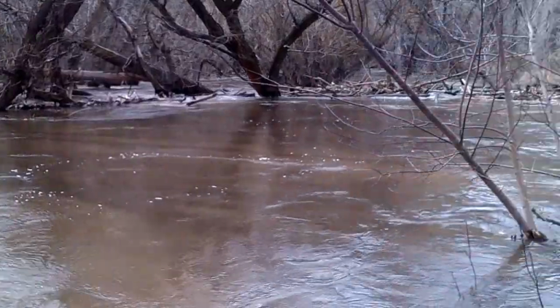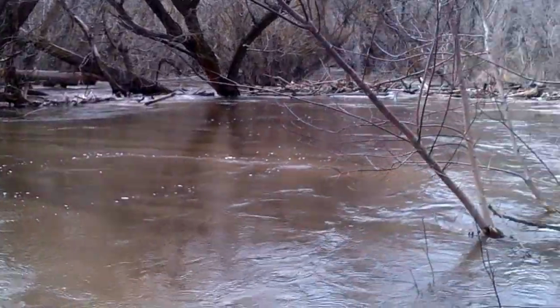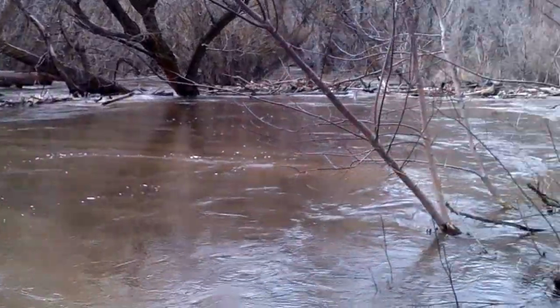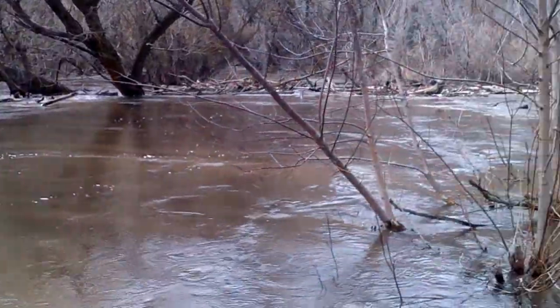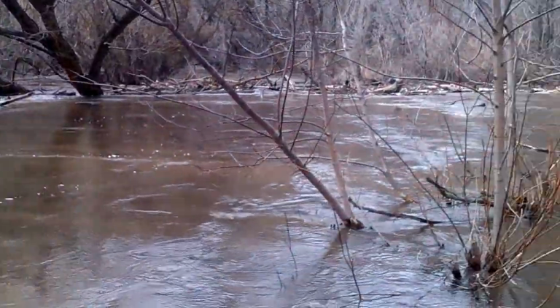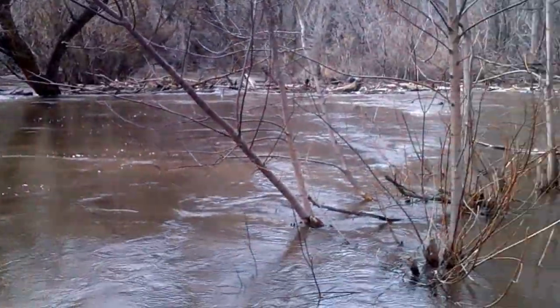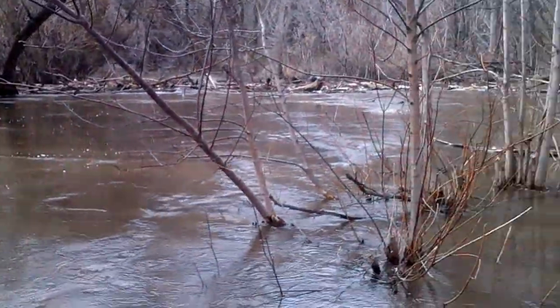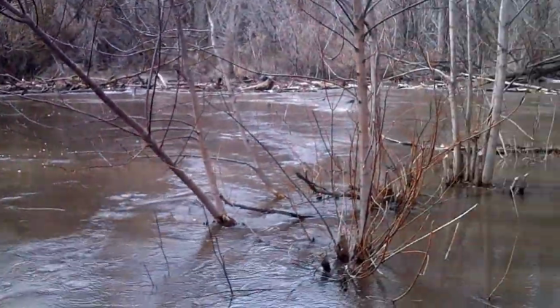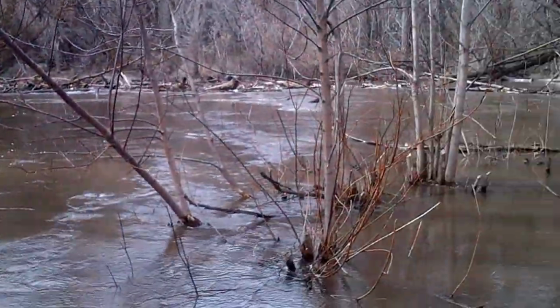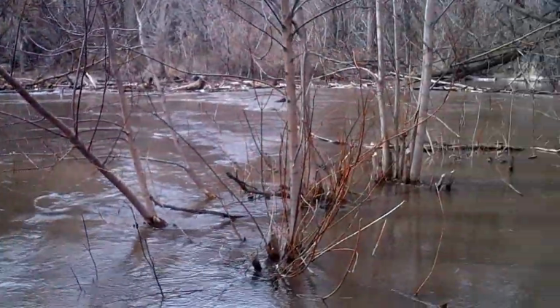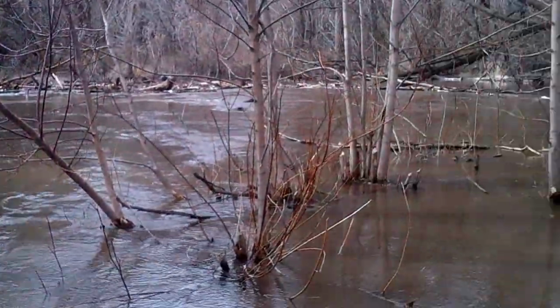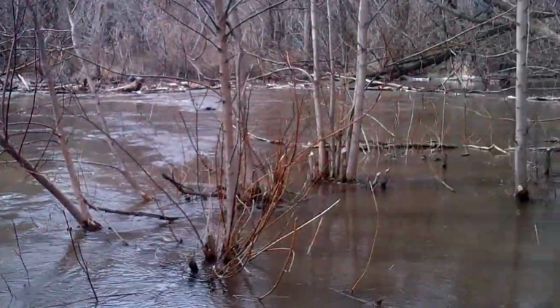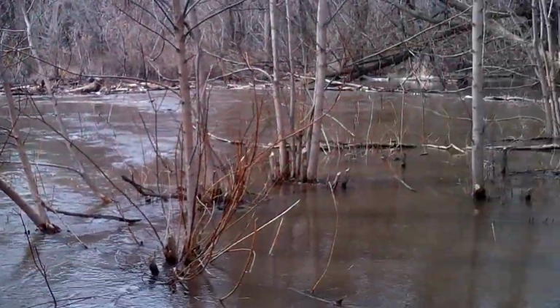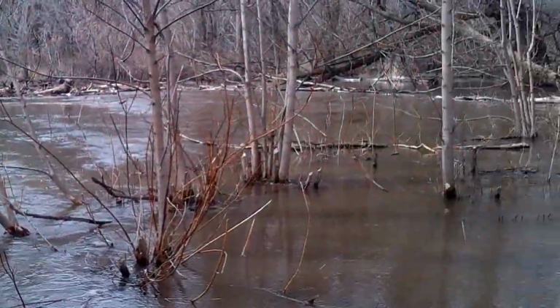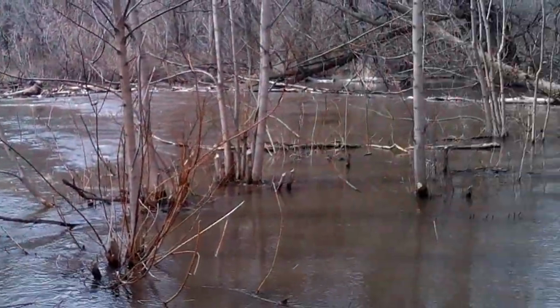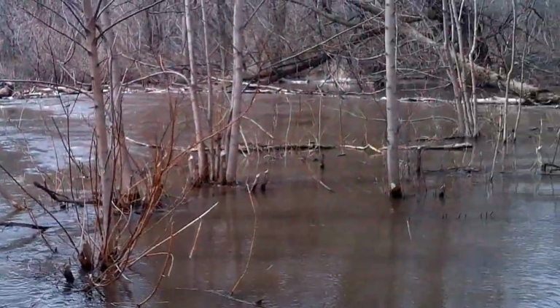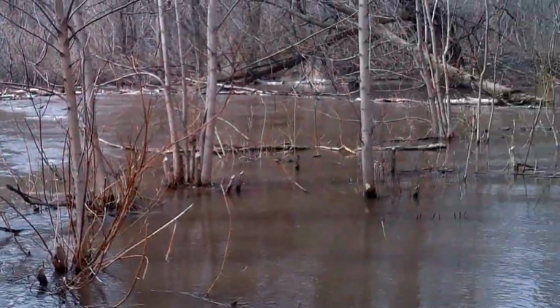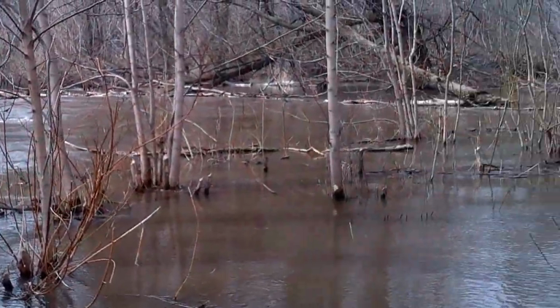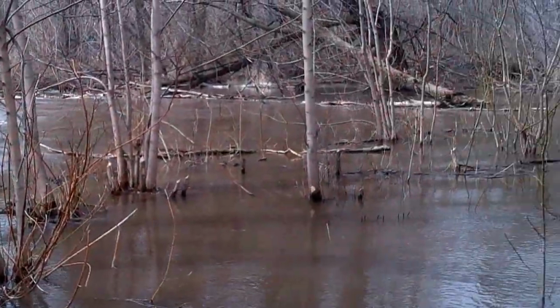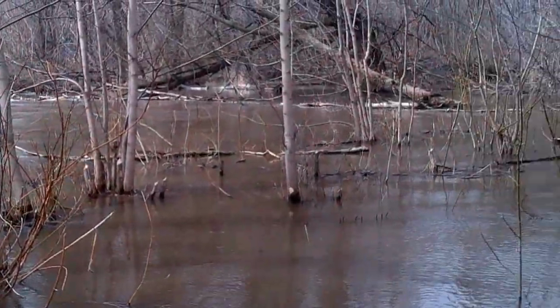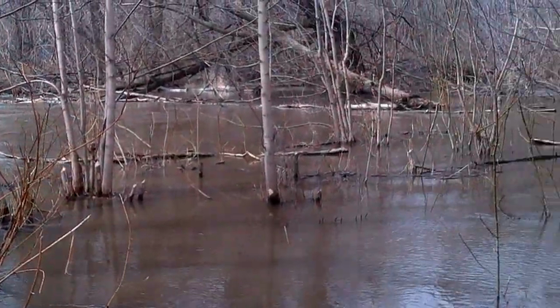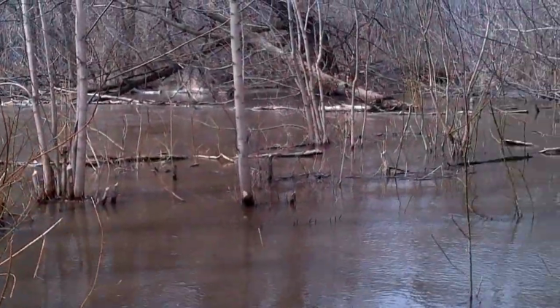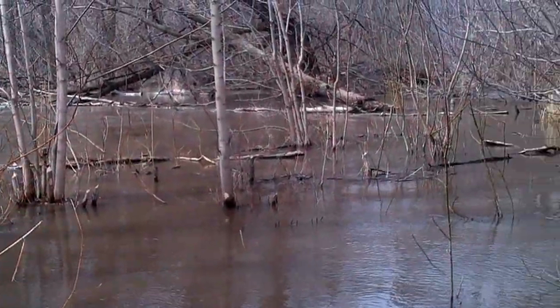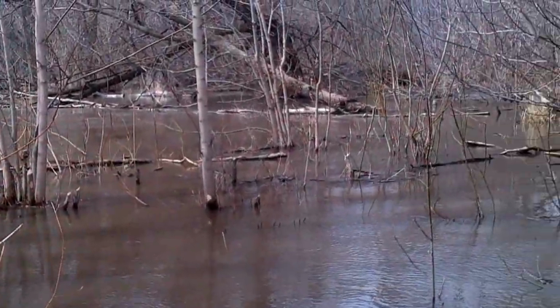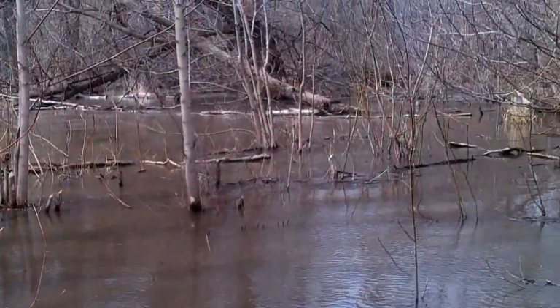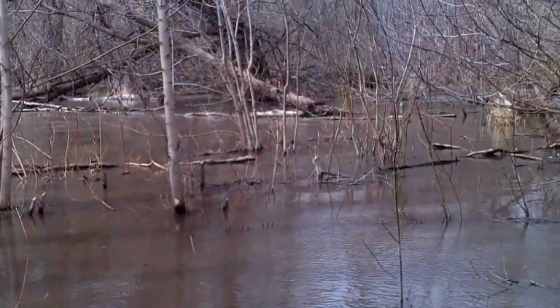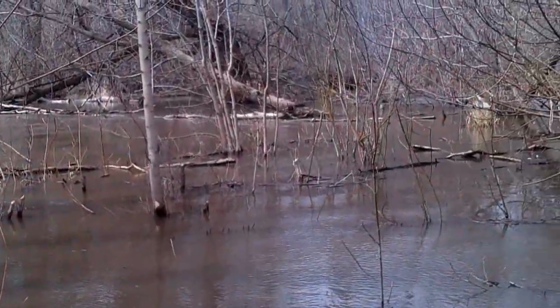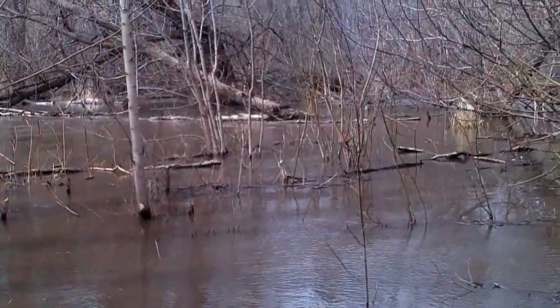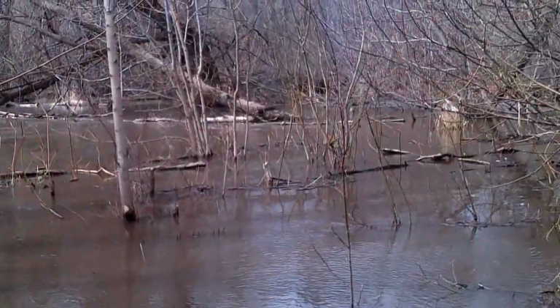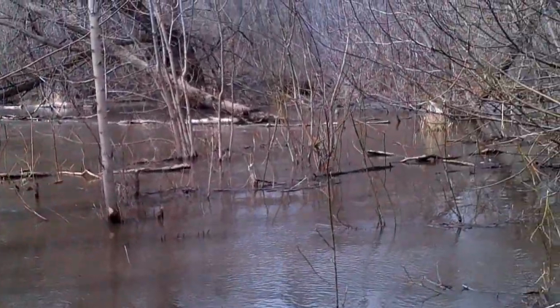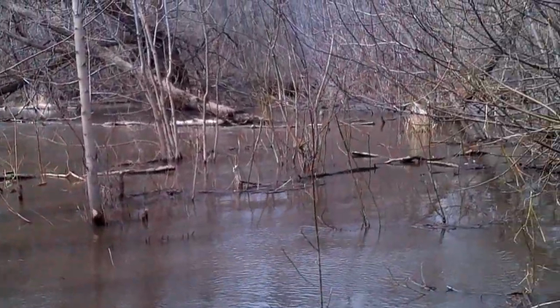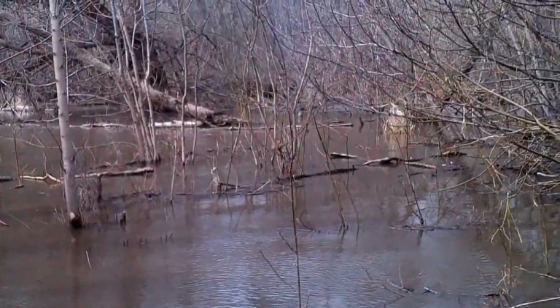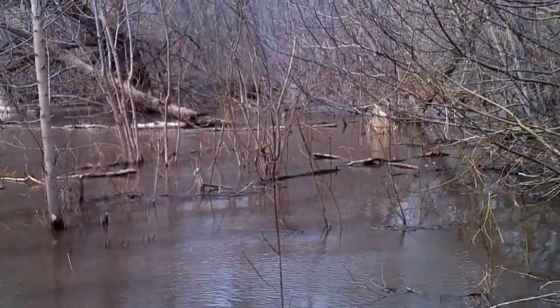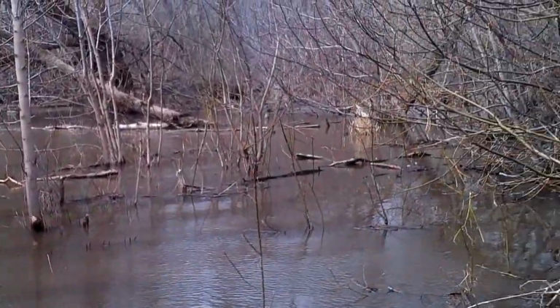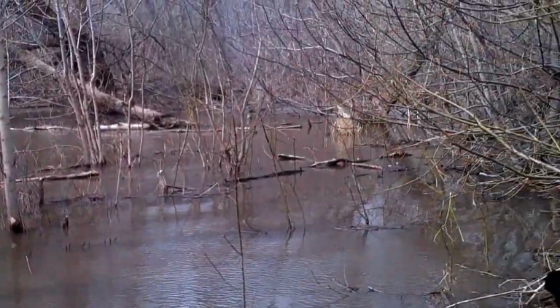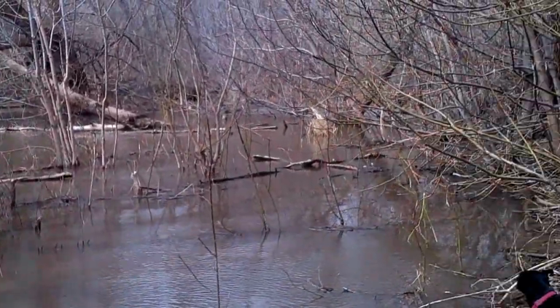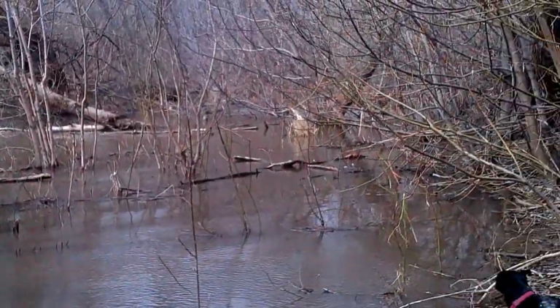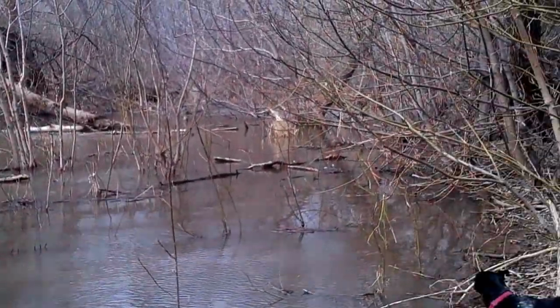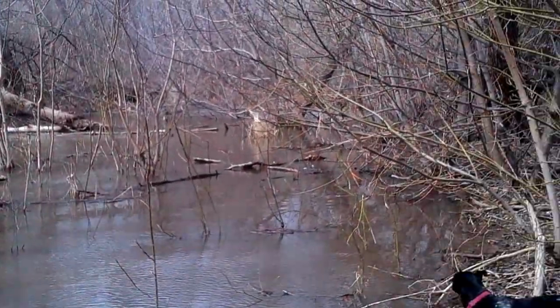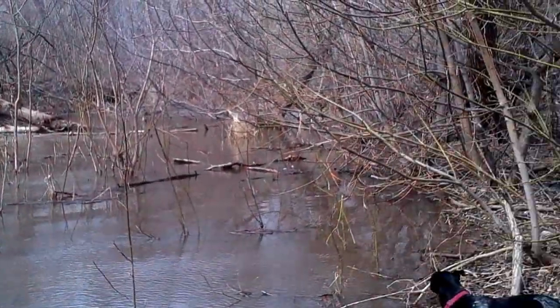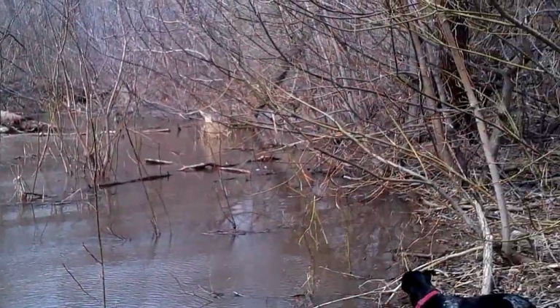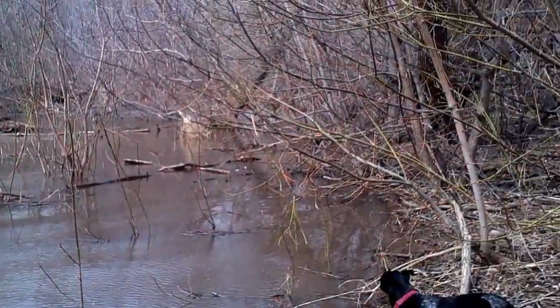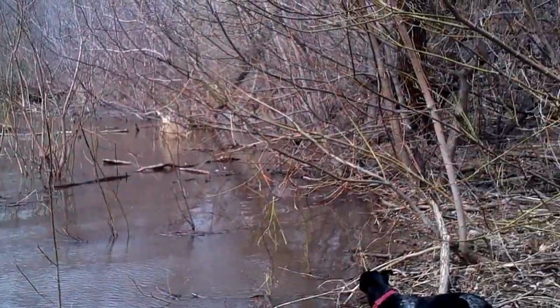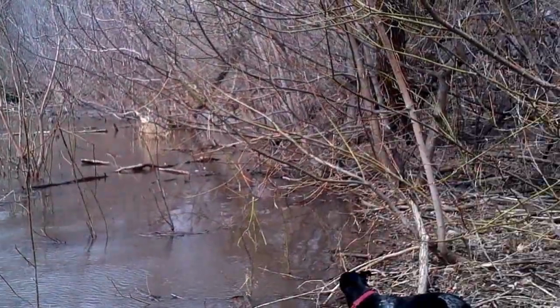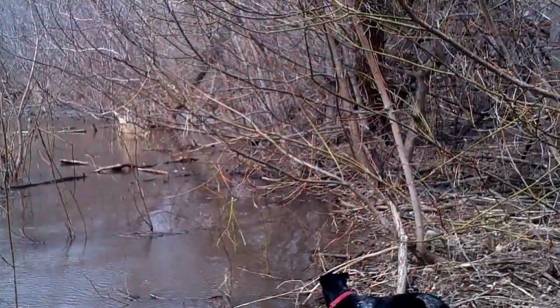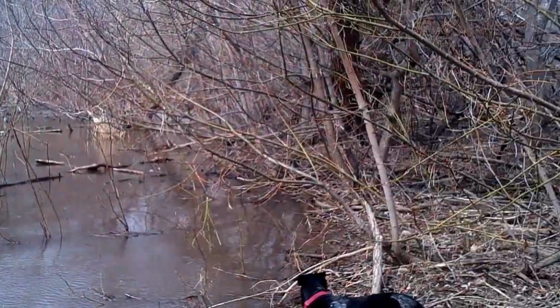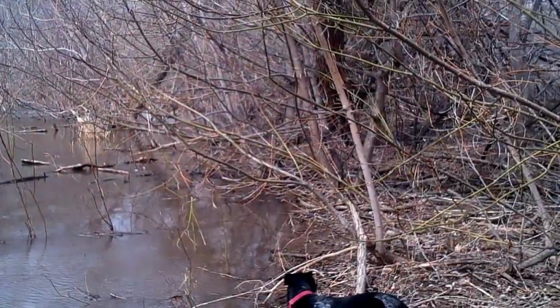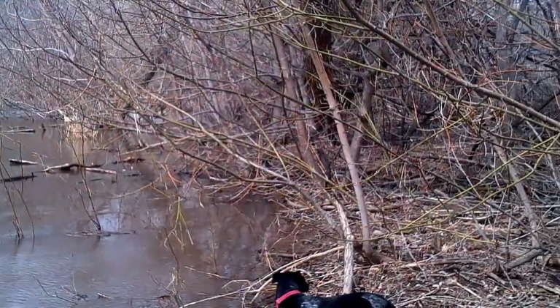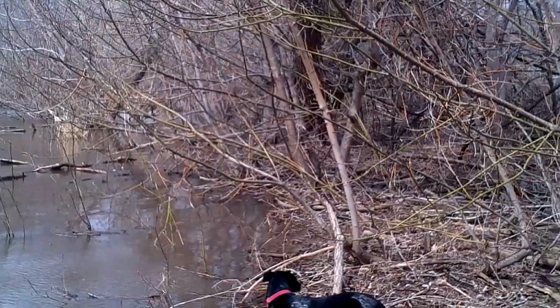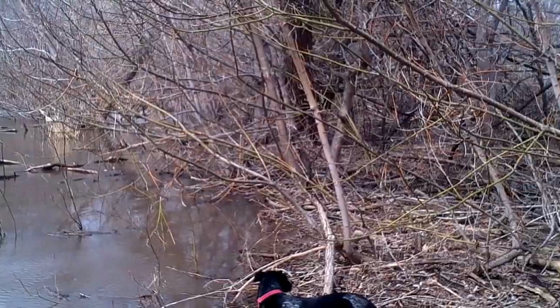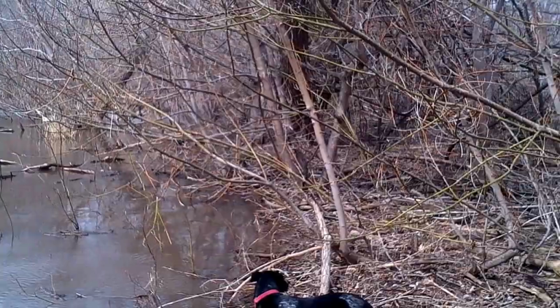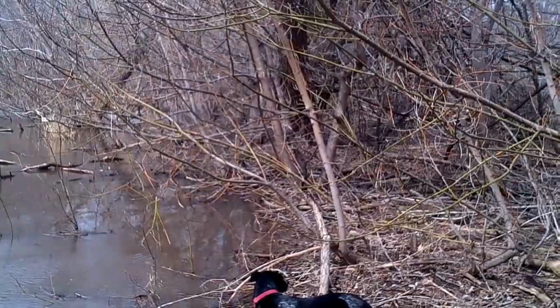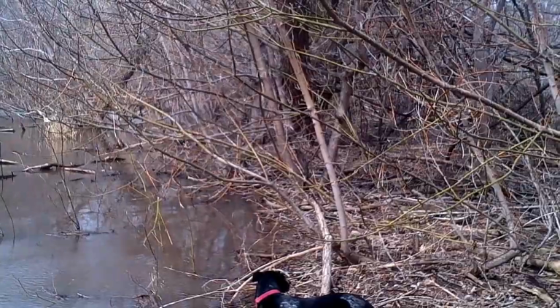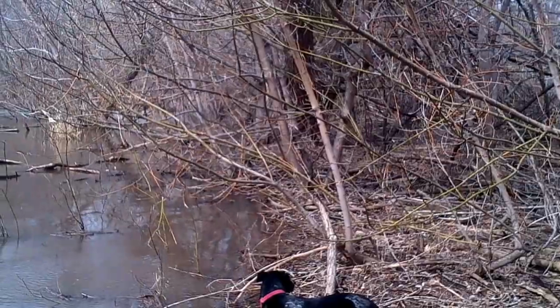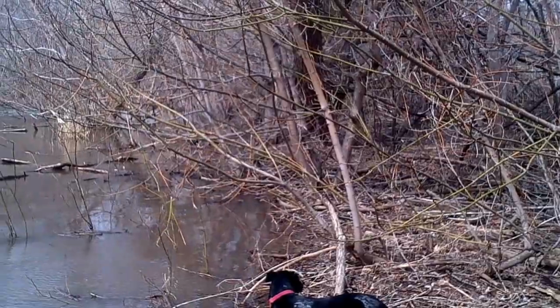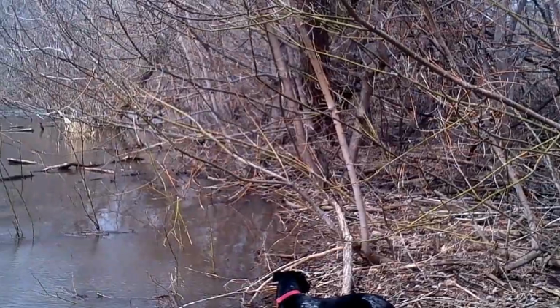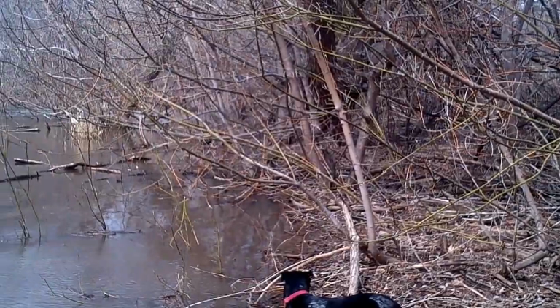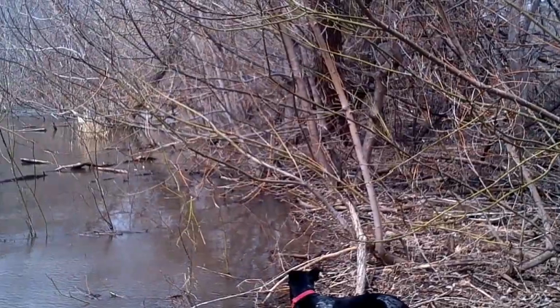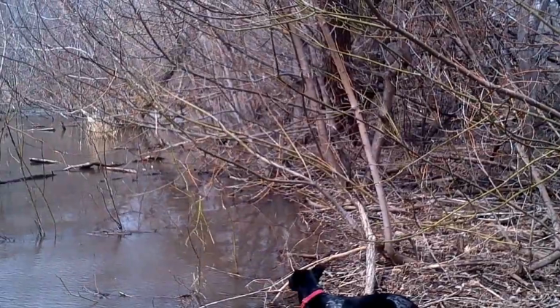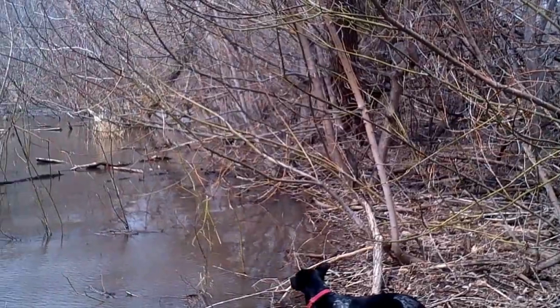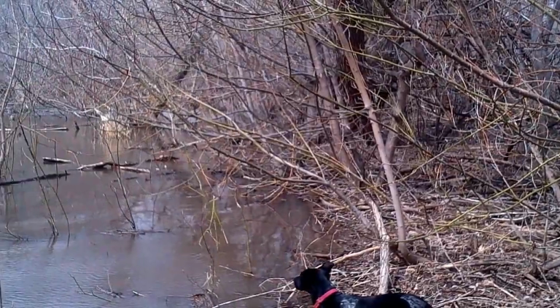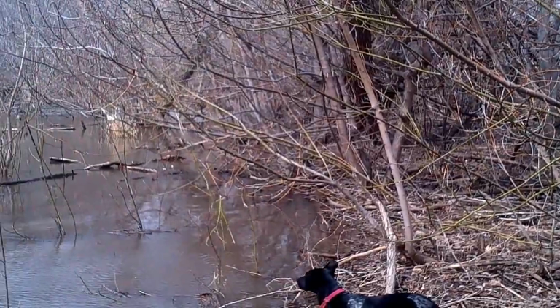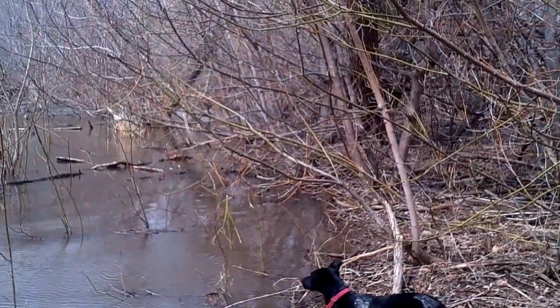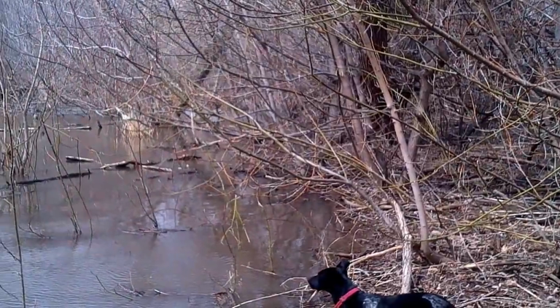Property rights advocates don't like it, but if it floods they're not gonna like it anyway. That's my story.